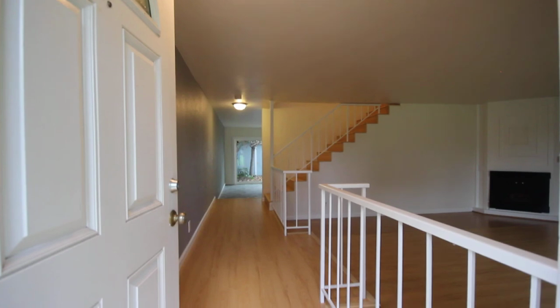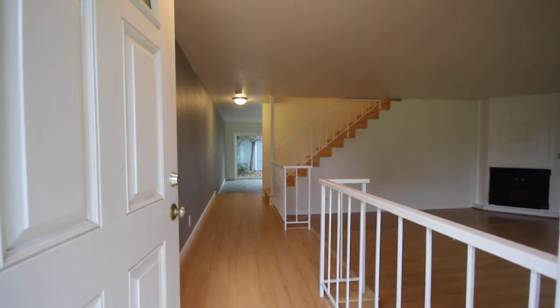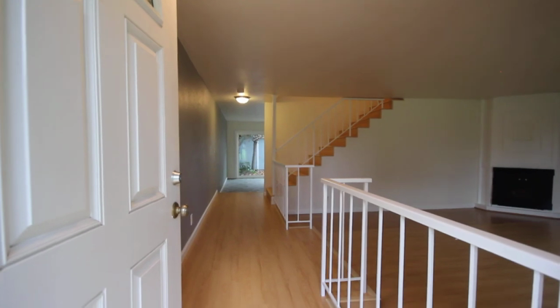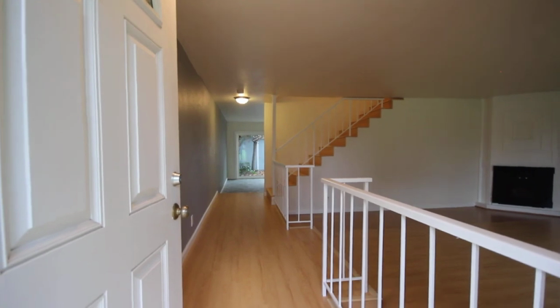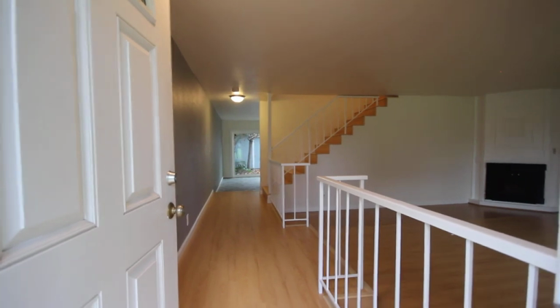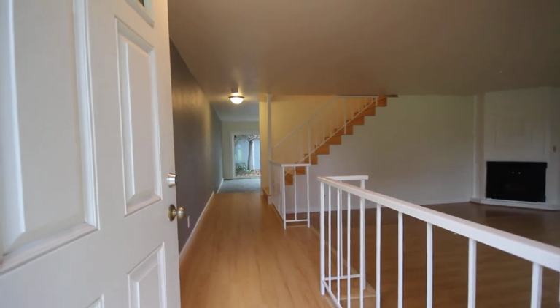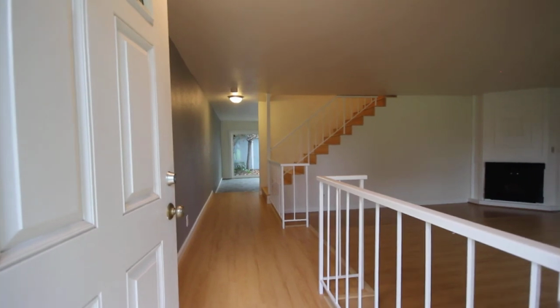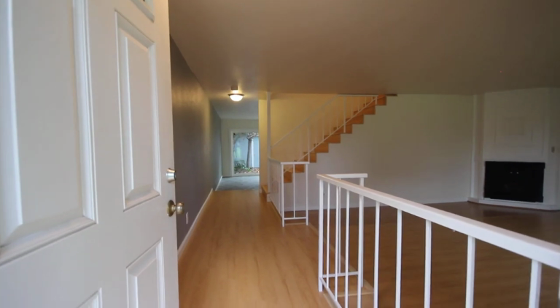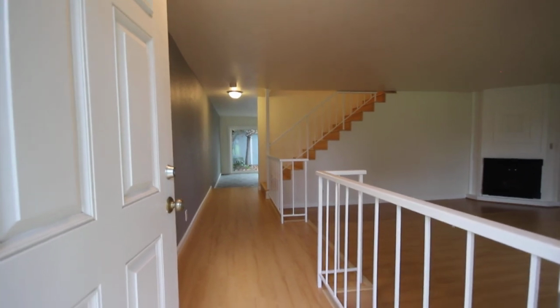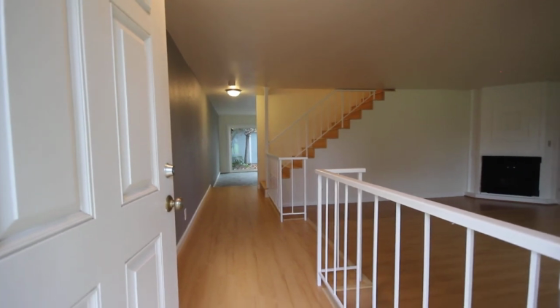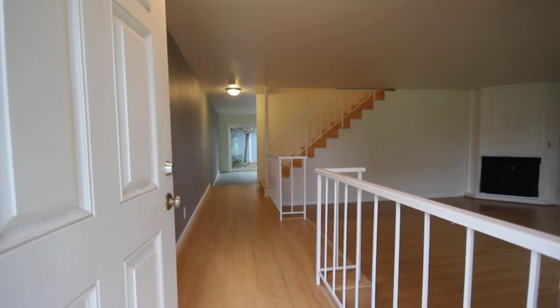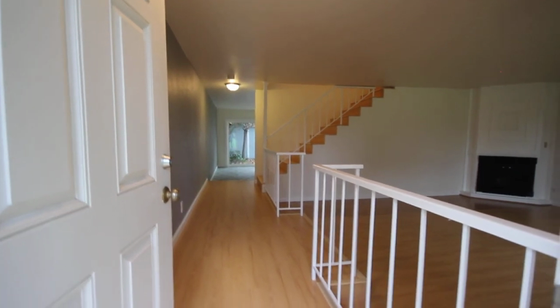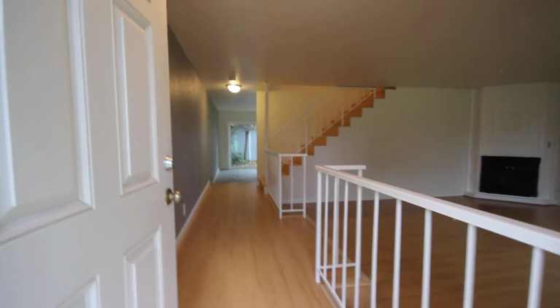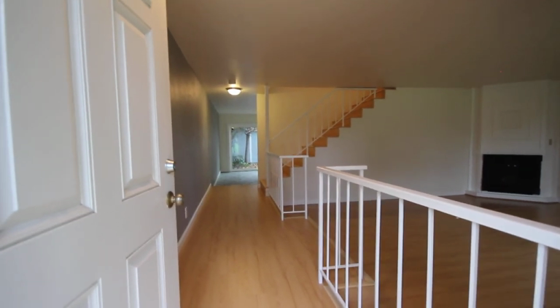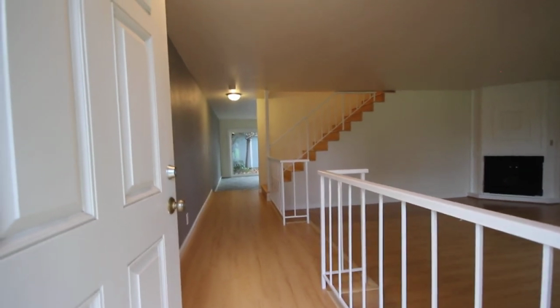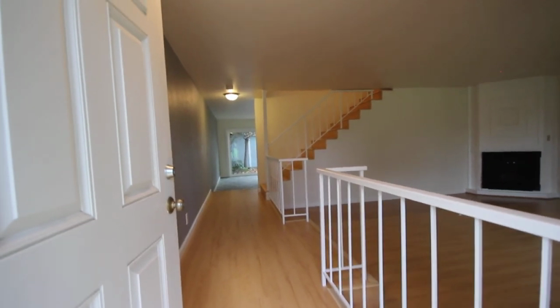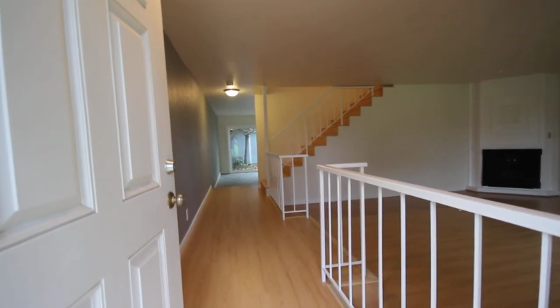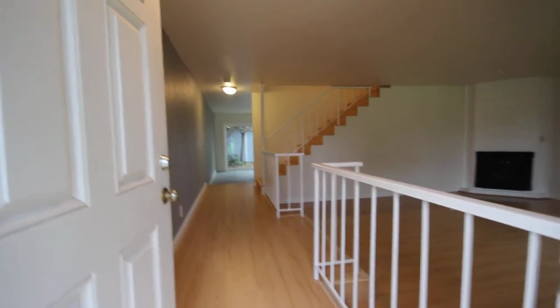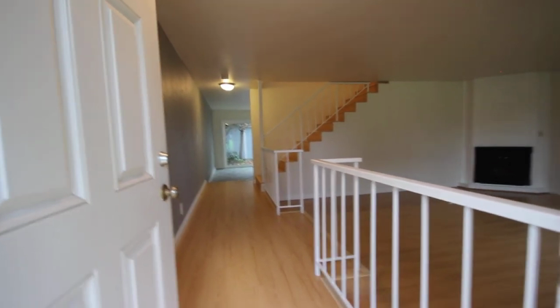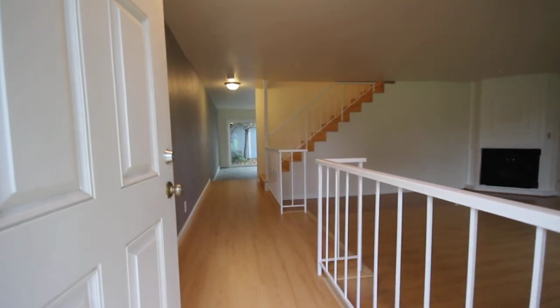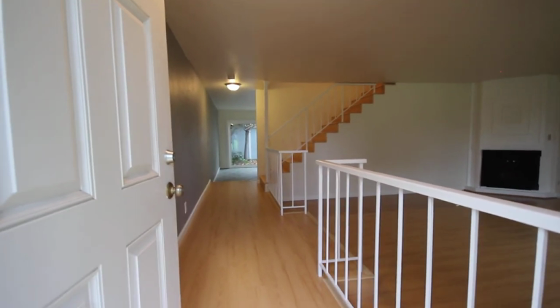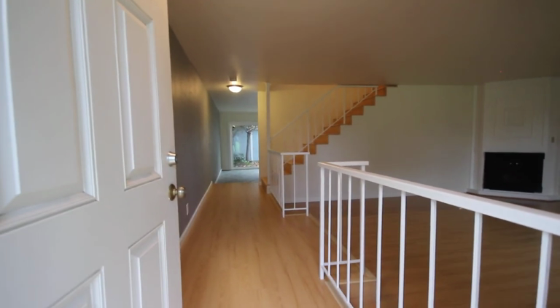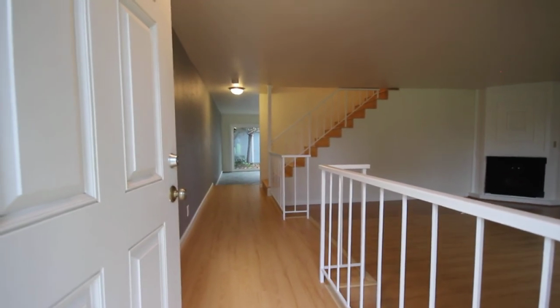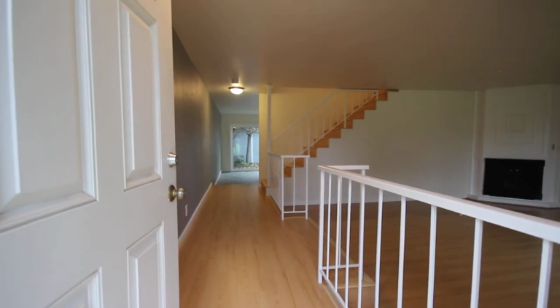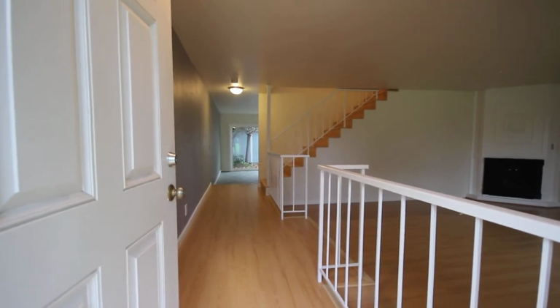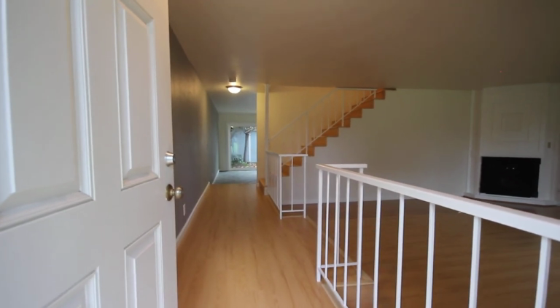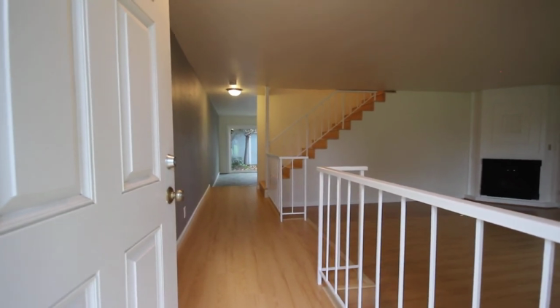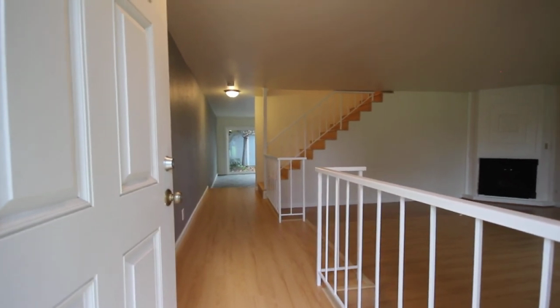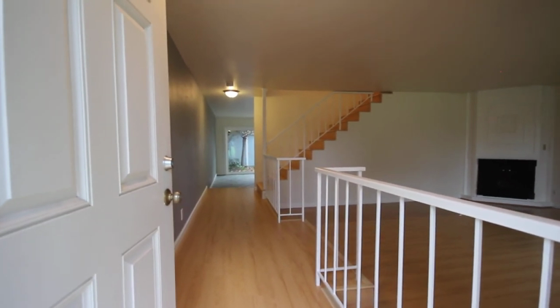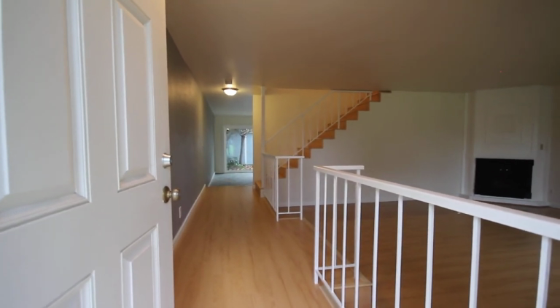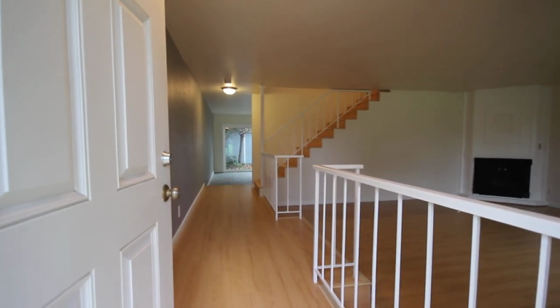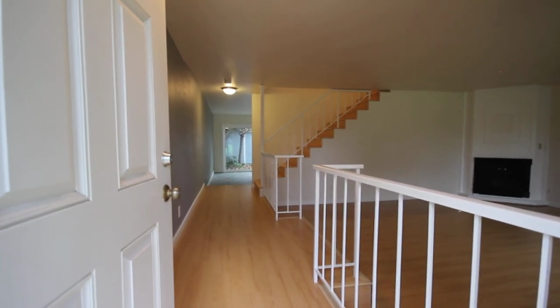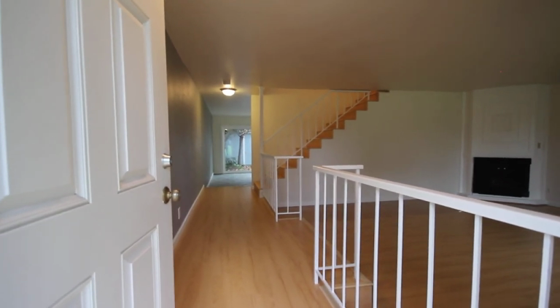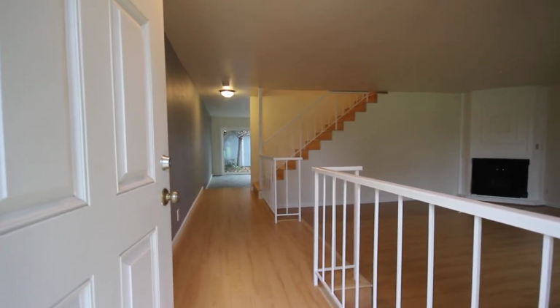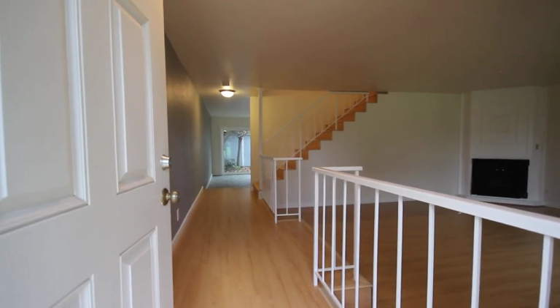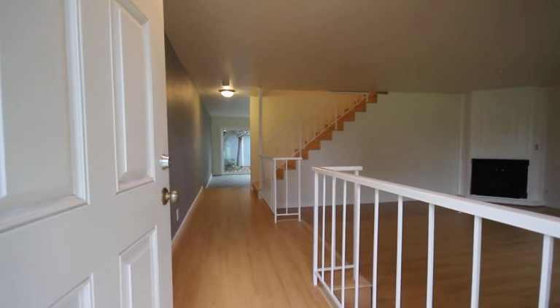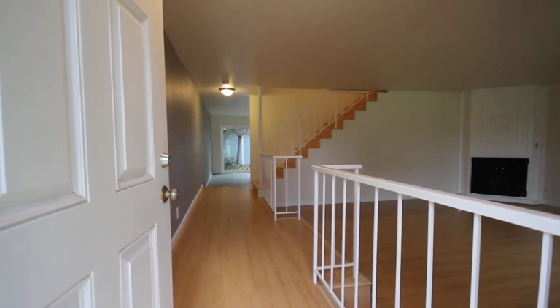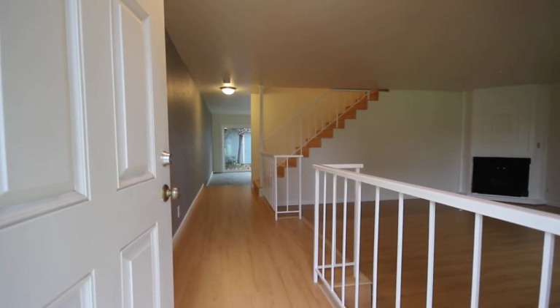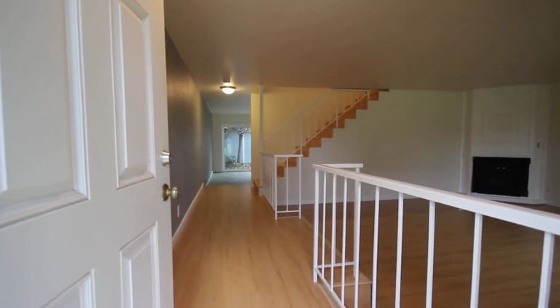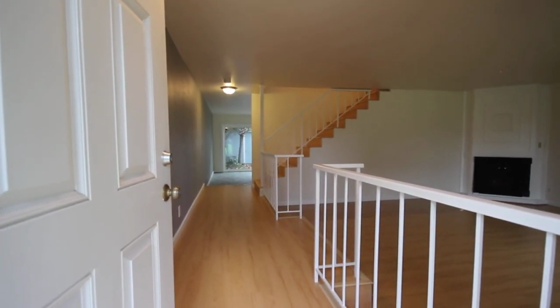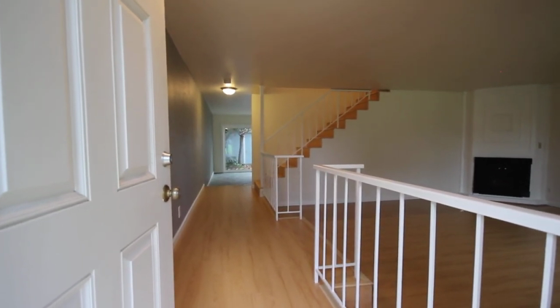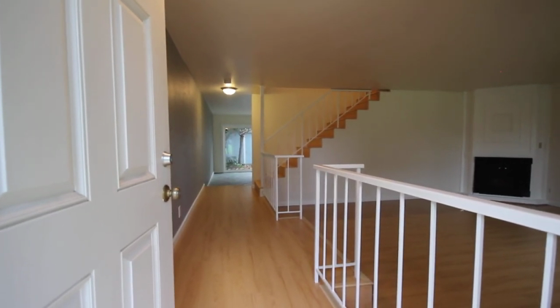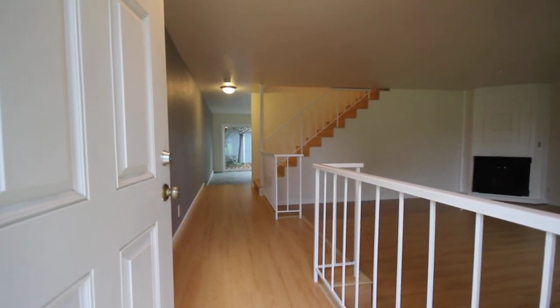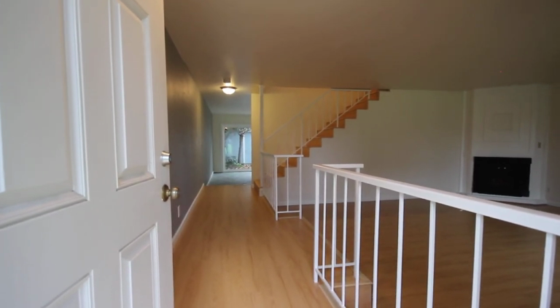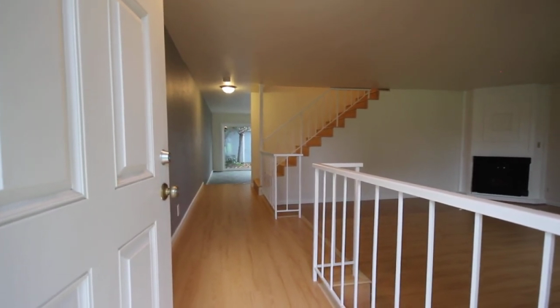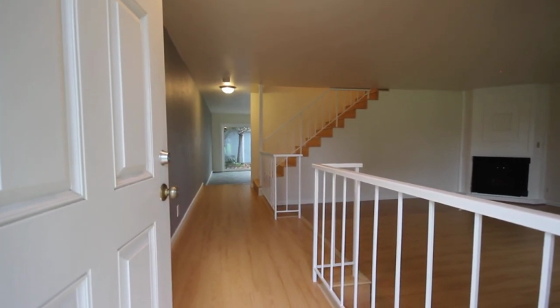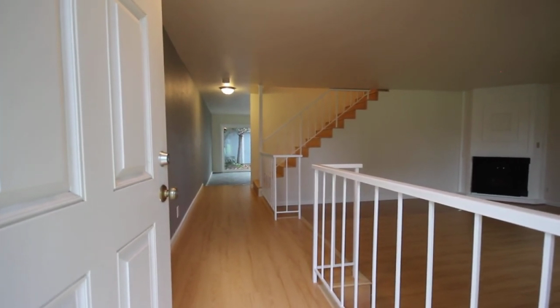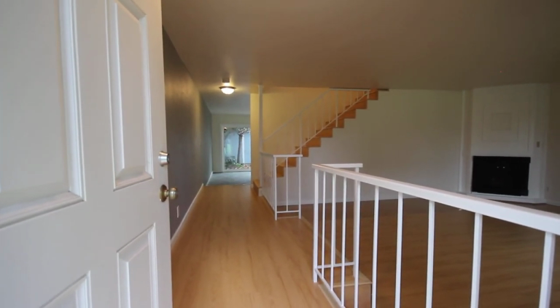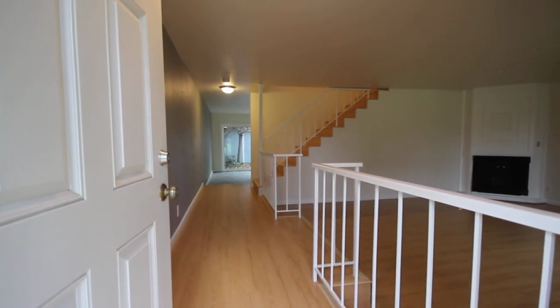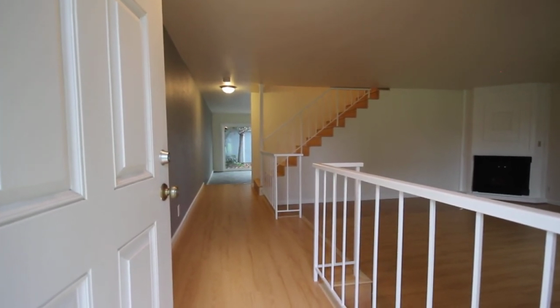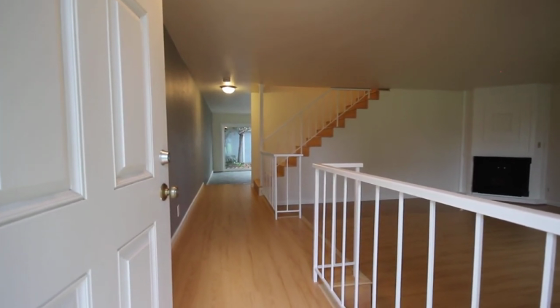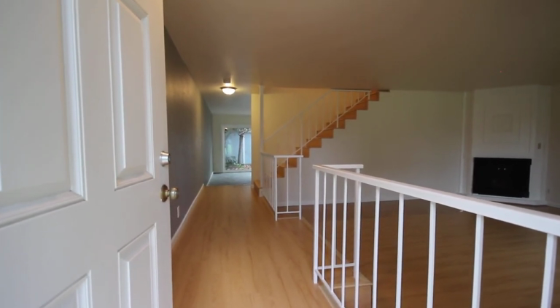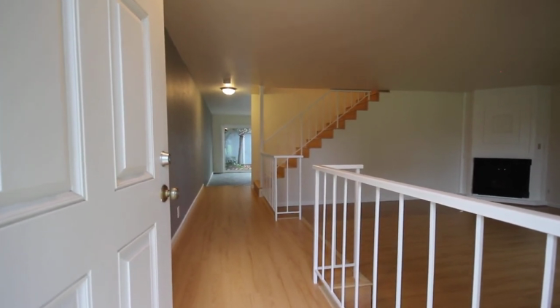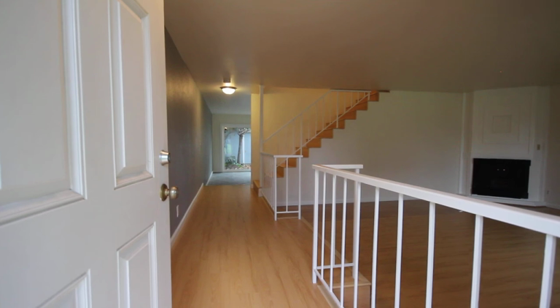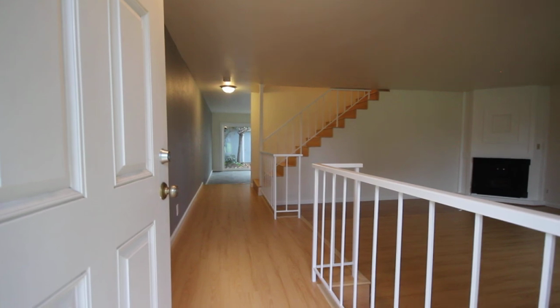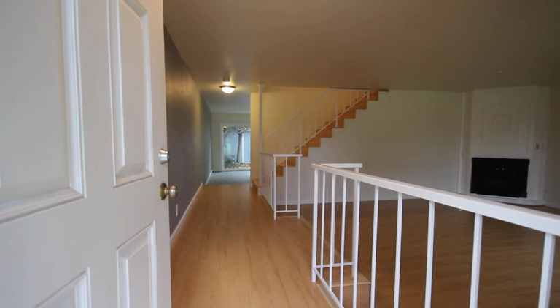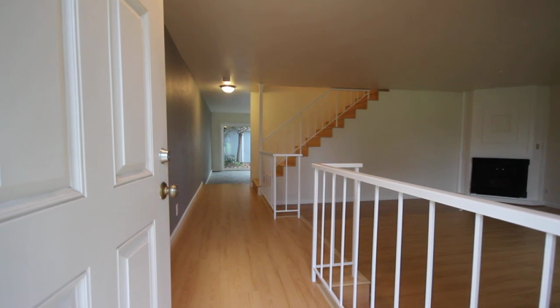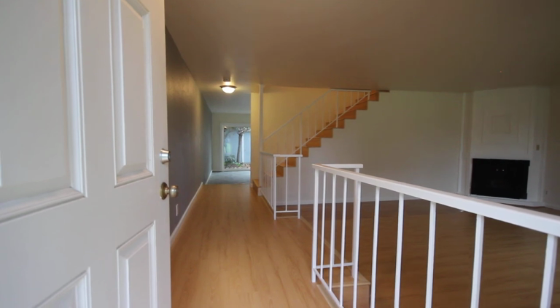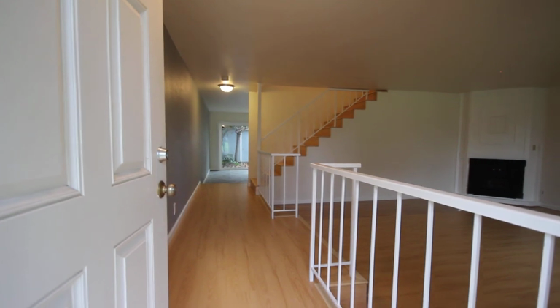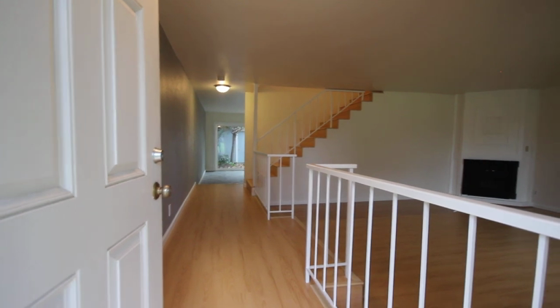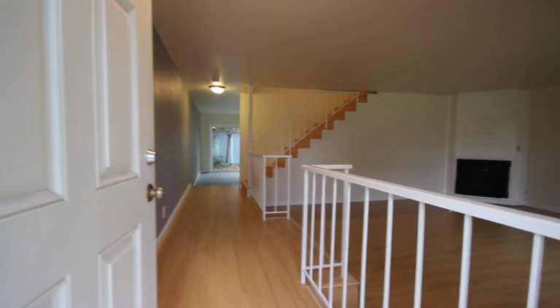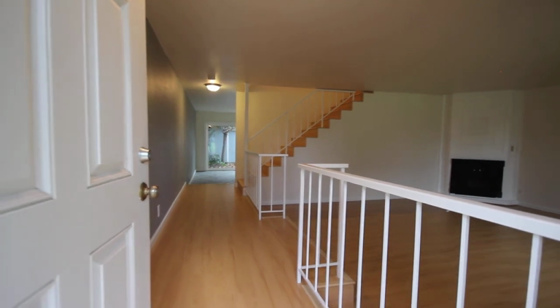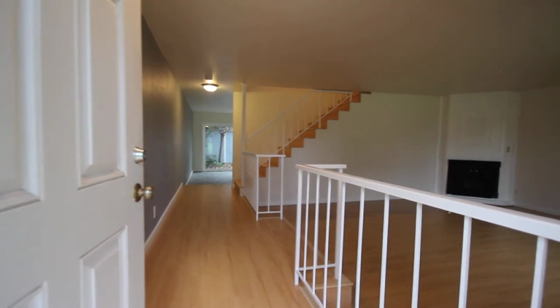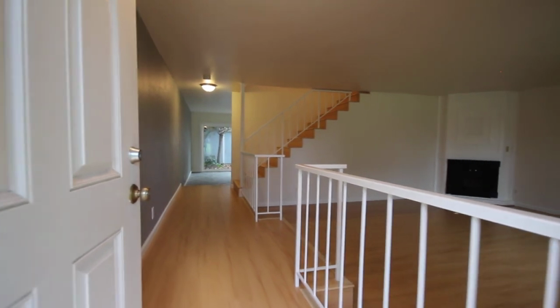Five Star Property Management video tour of the property located at 746 Pinta Lane in Foster City.